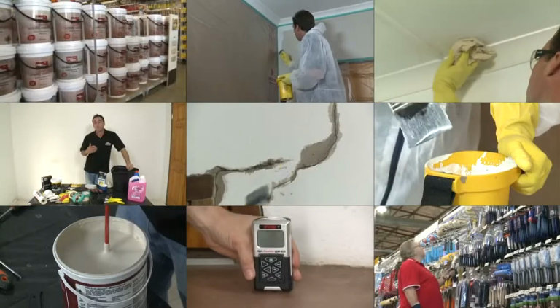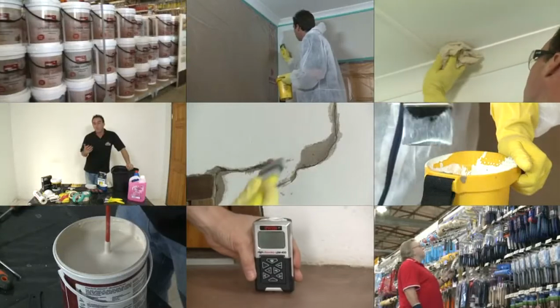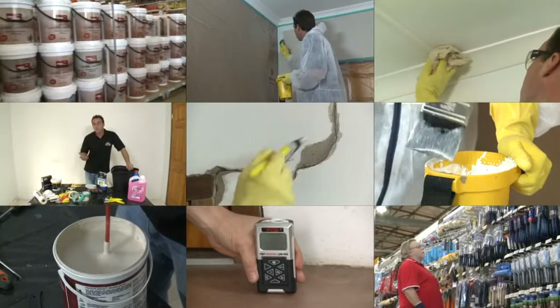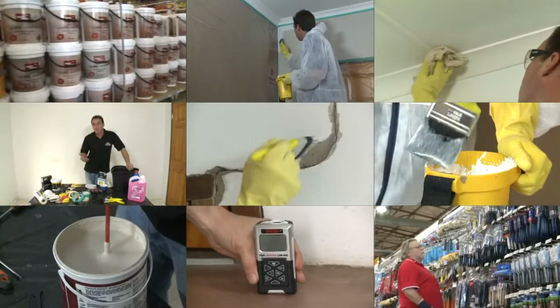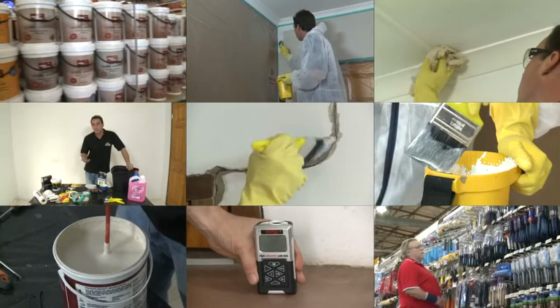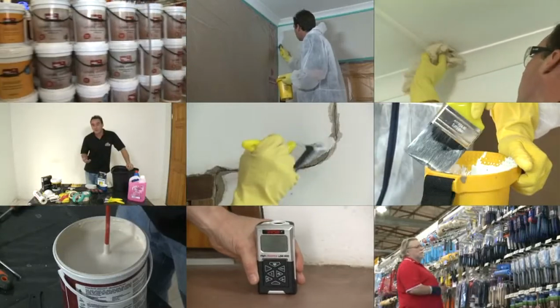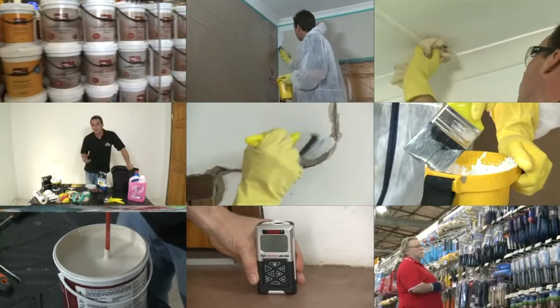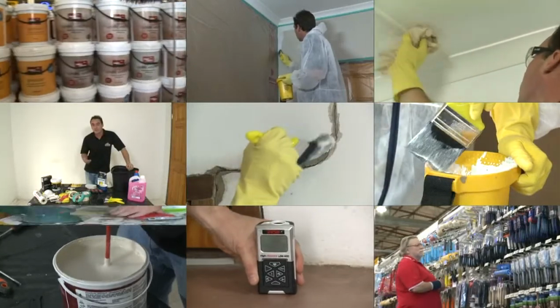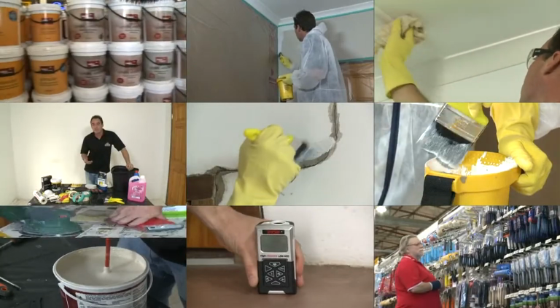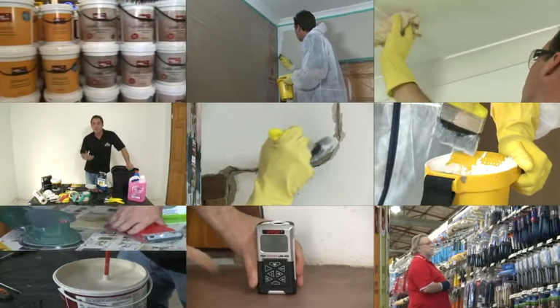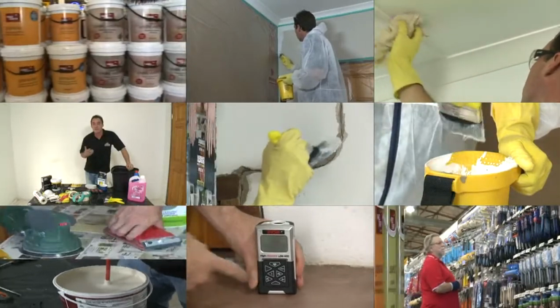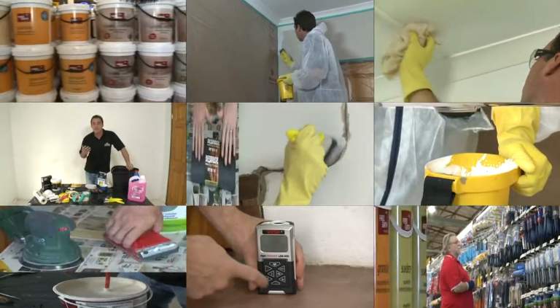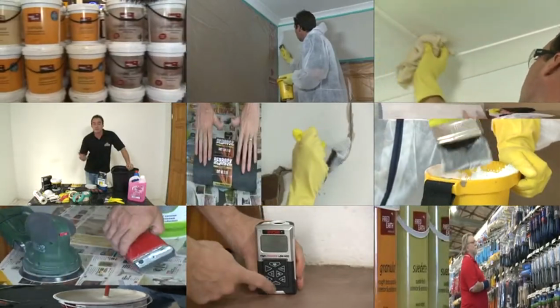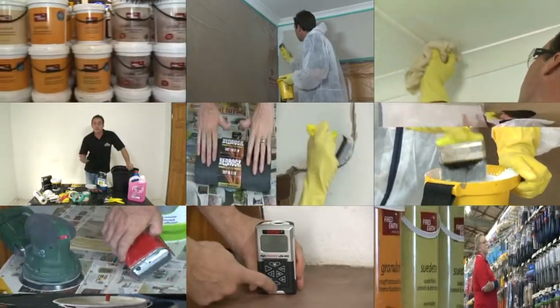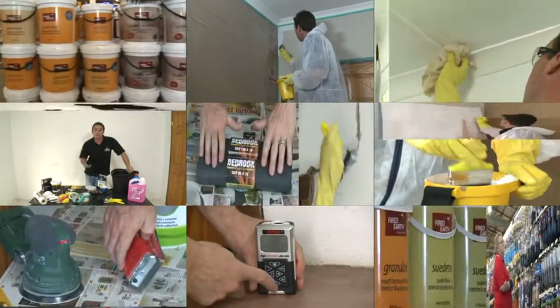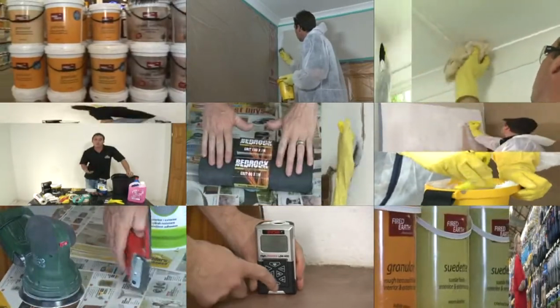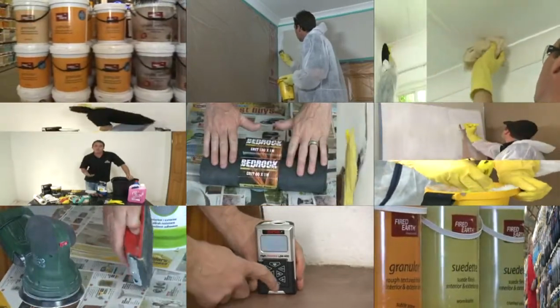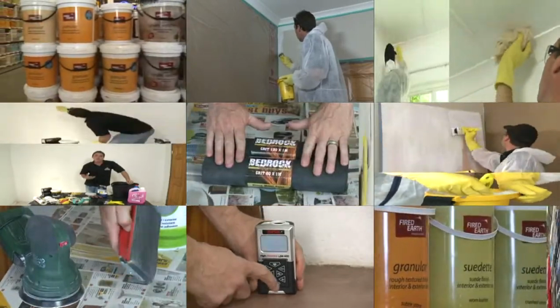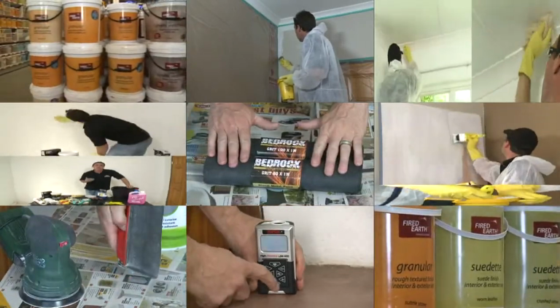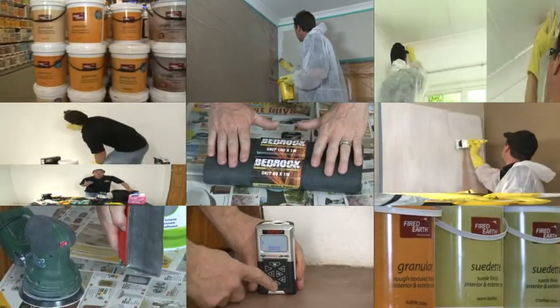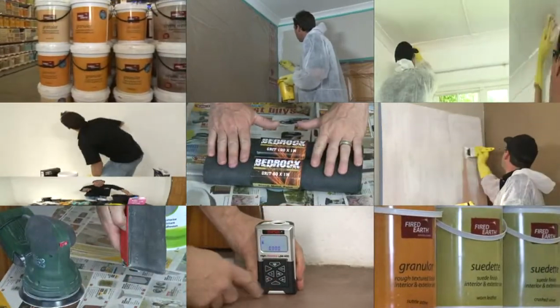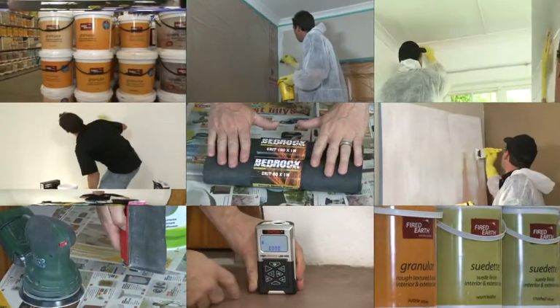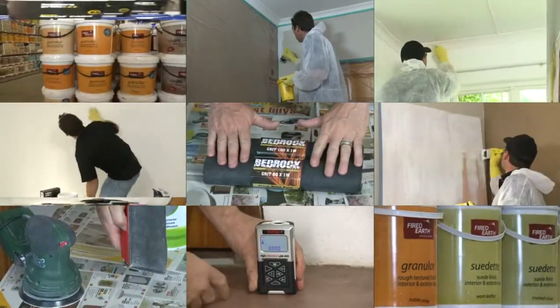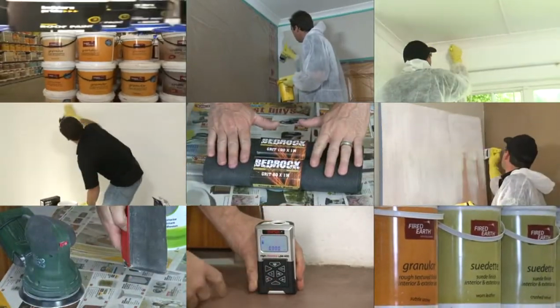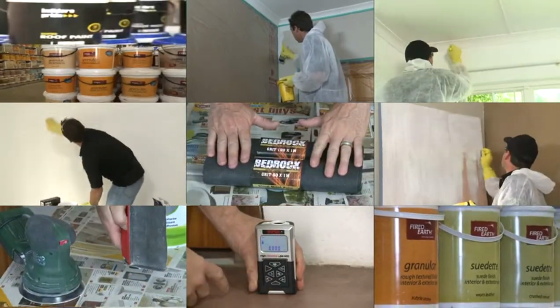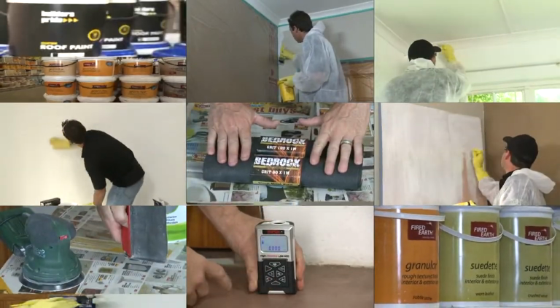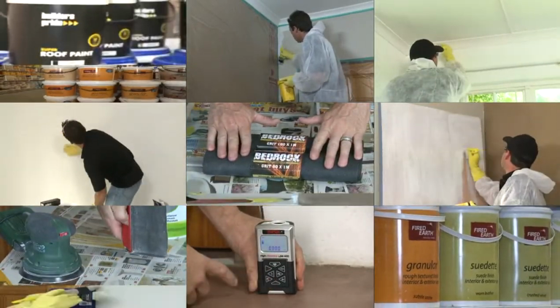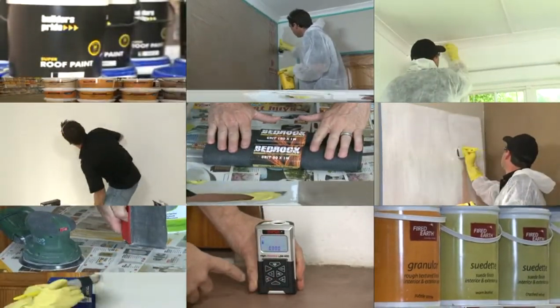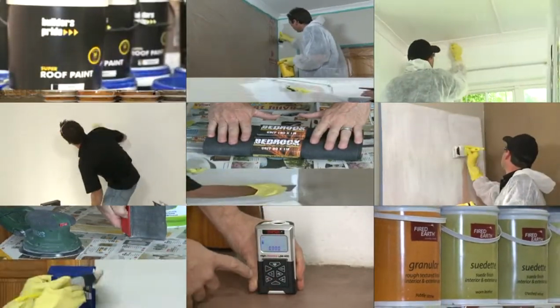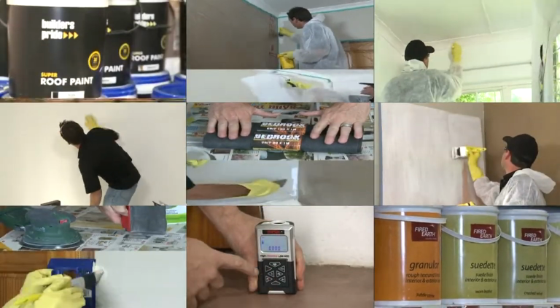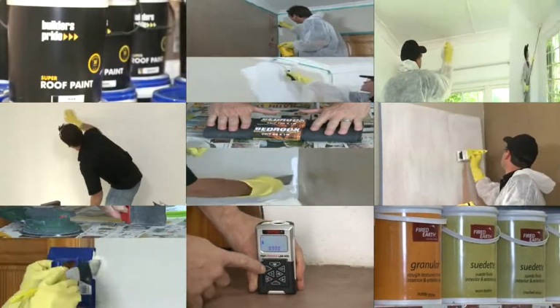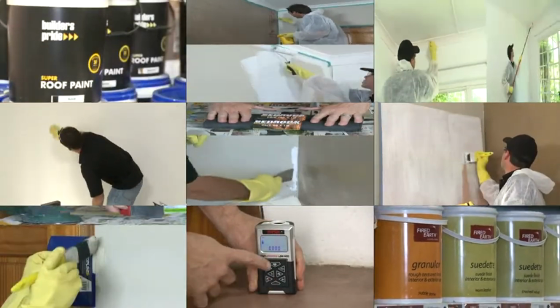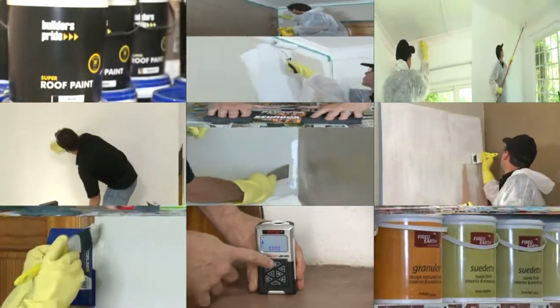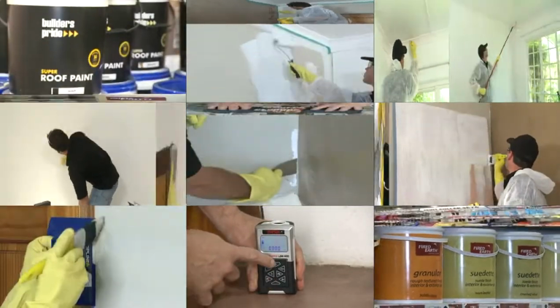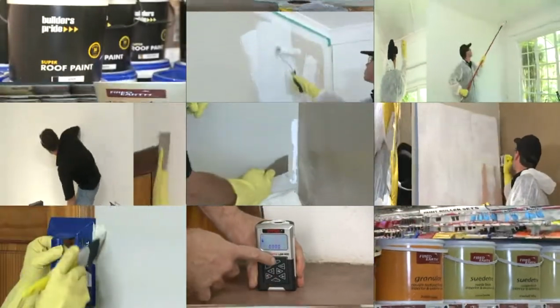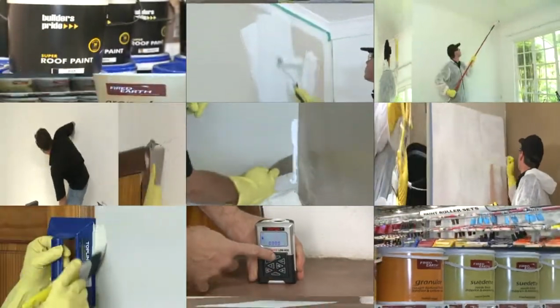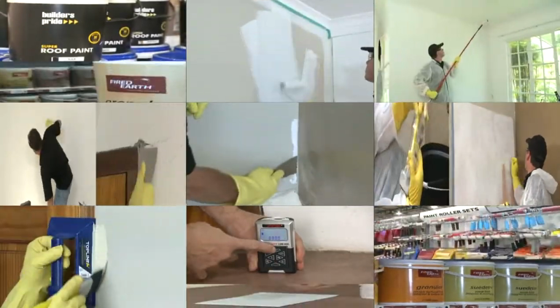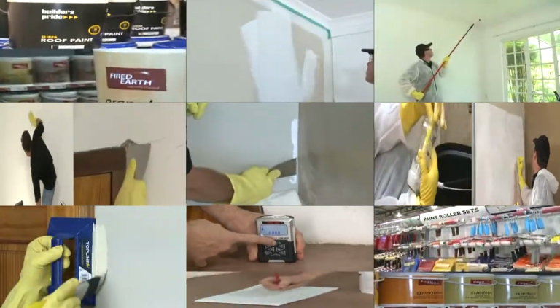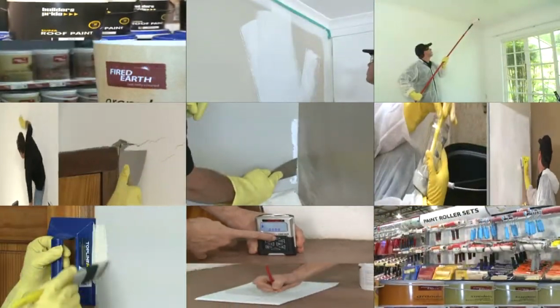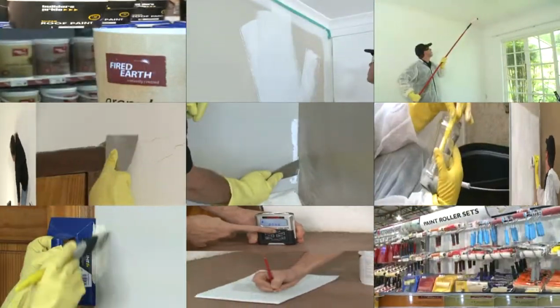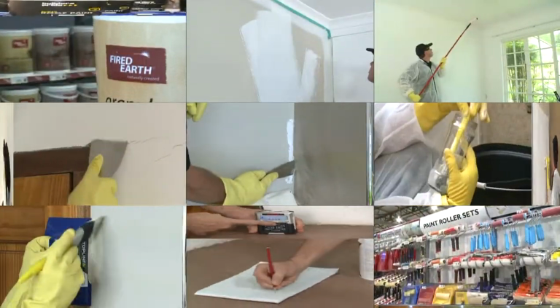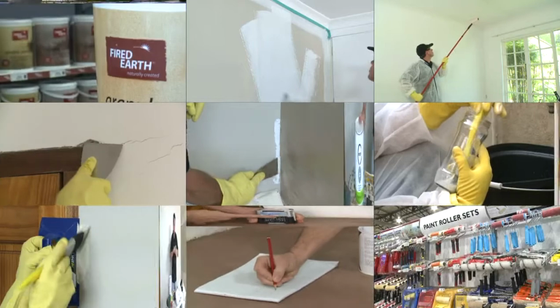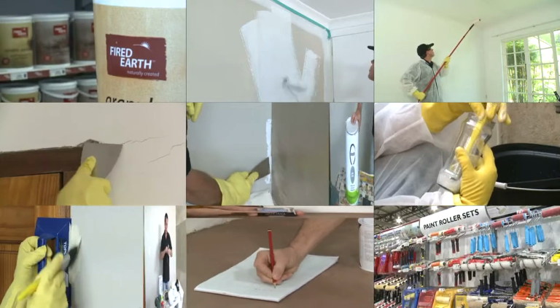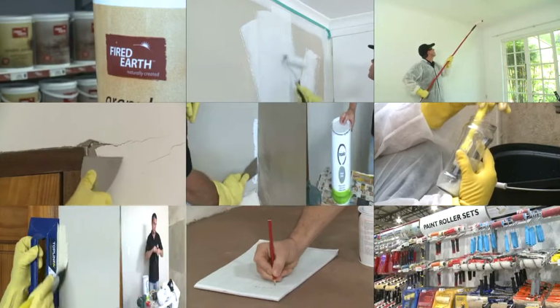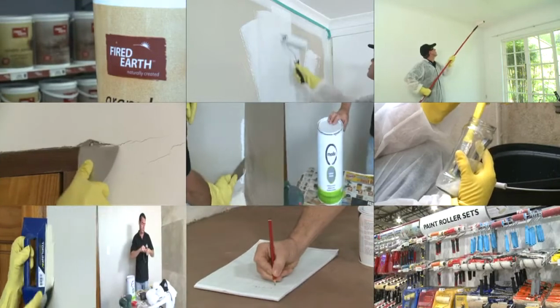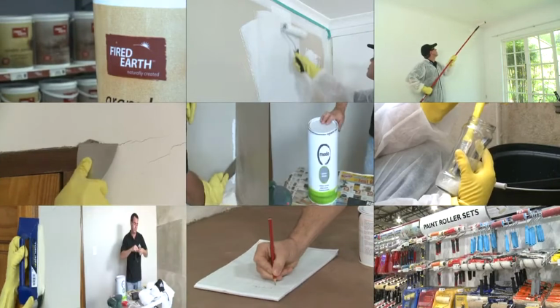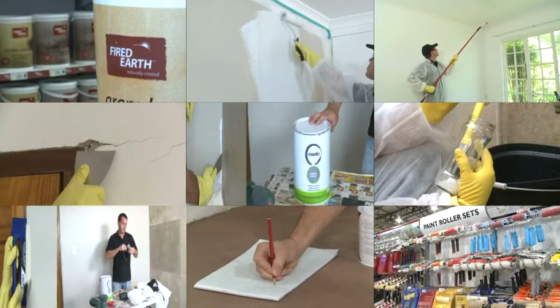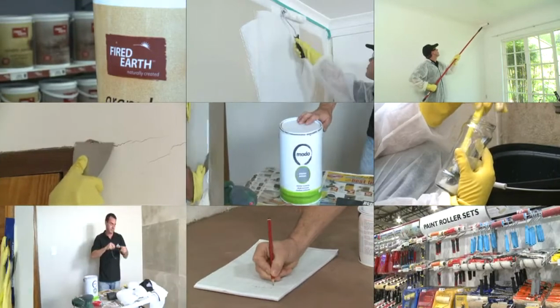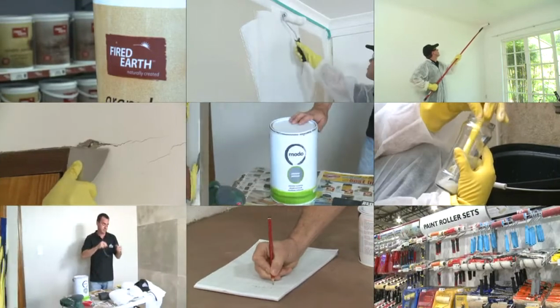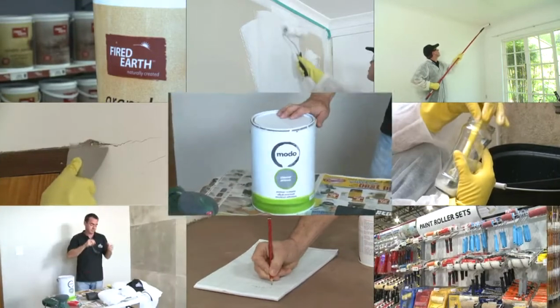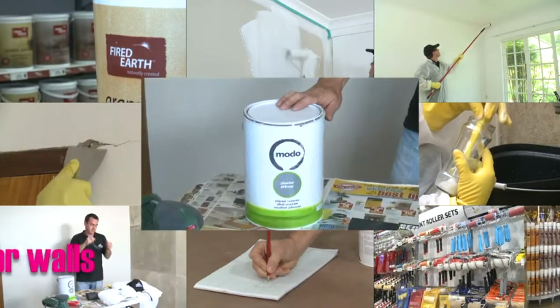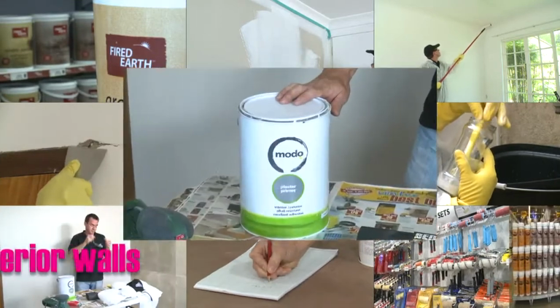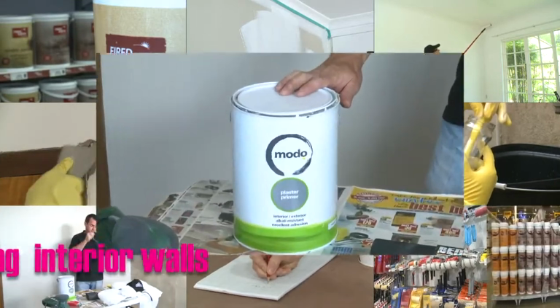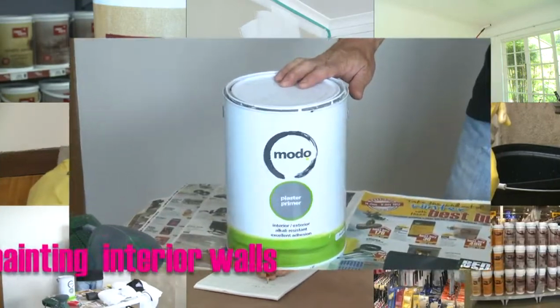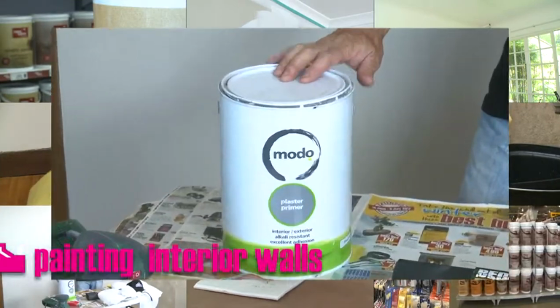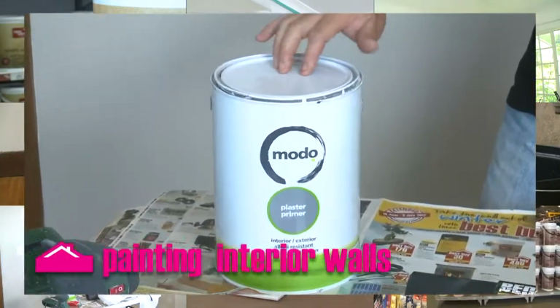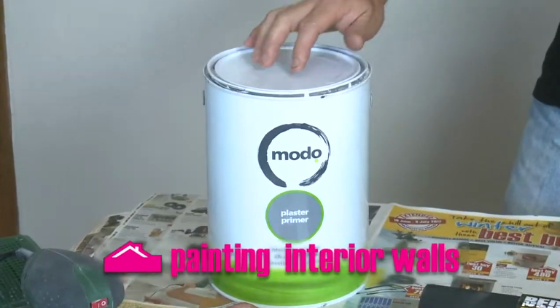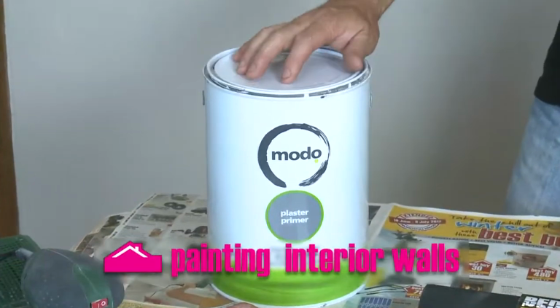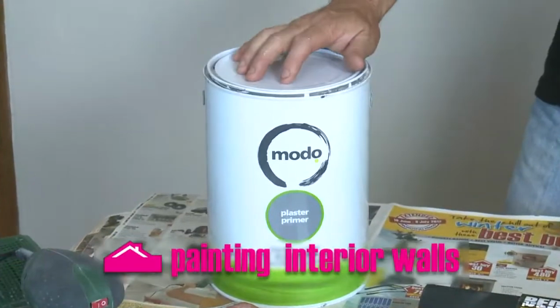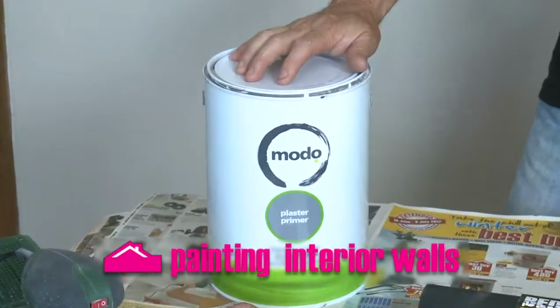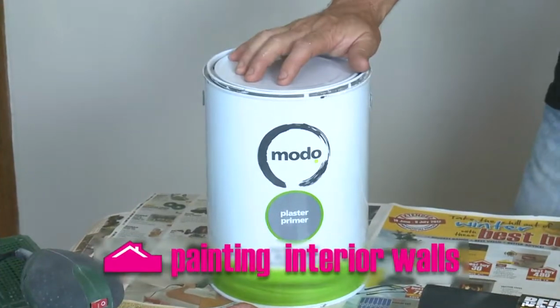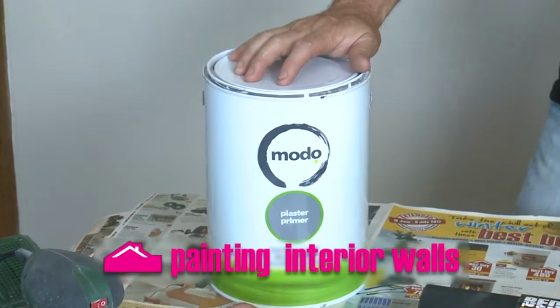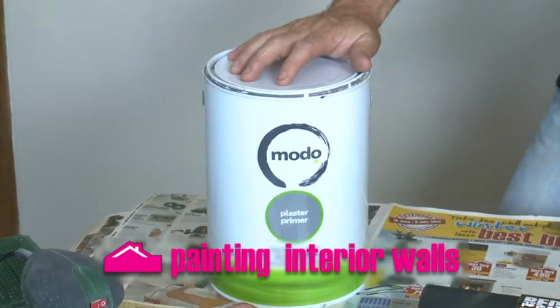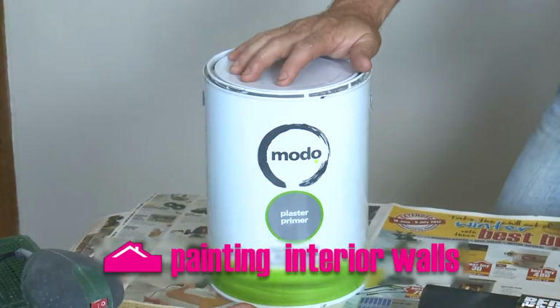Painting a room in your house will give it a new look and feel, but there are a few things to keep in mind in order to achieve the best result.